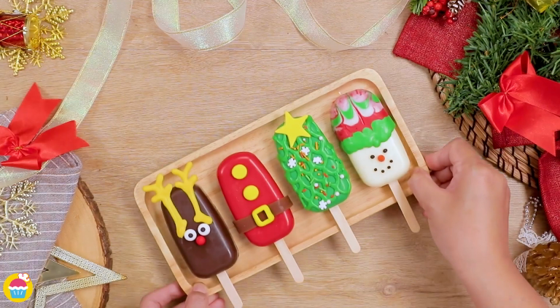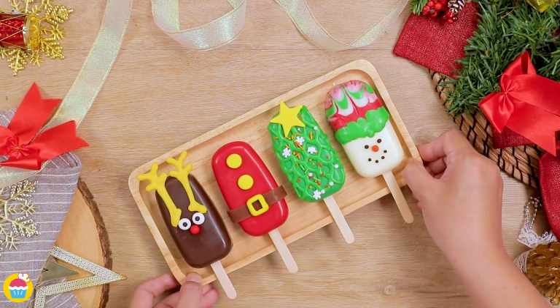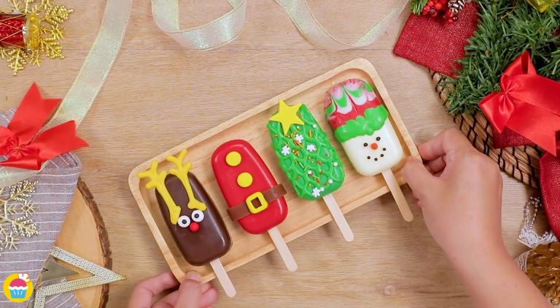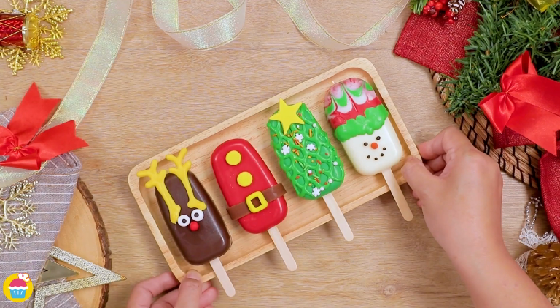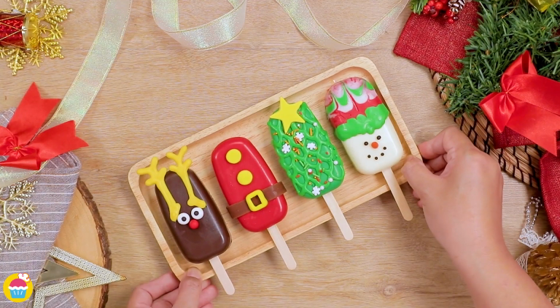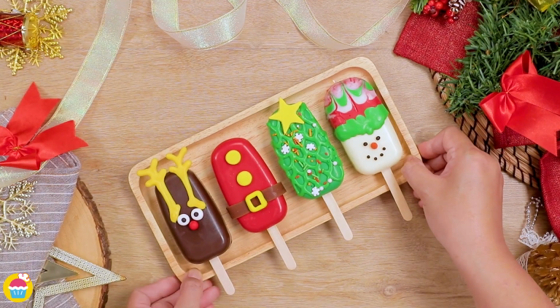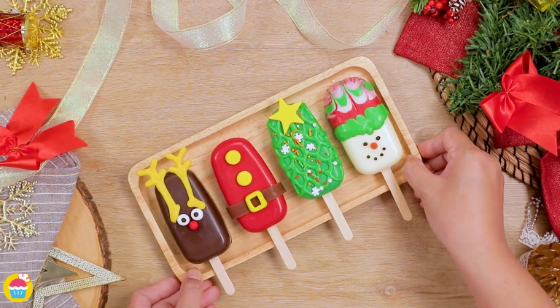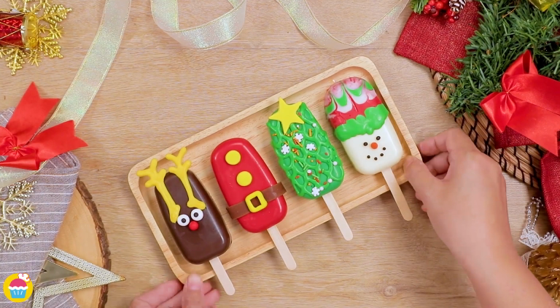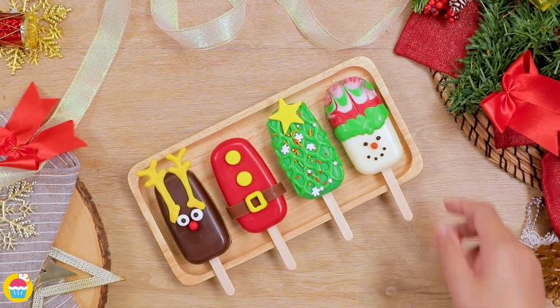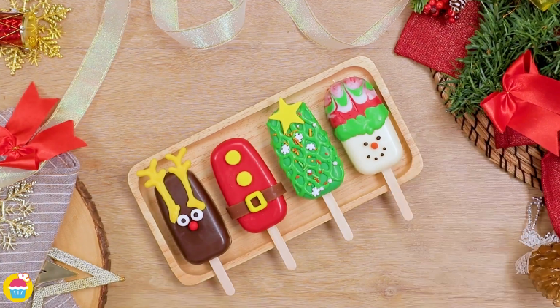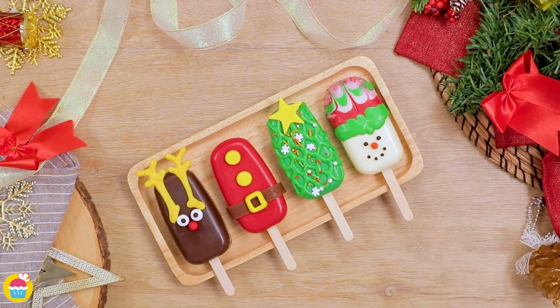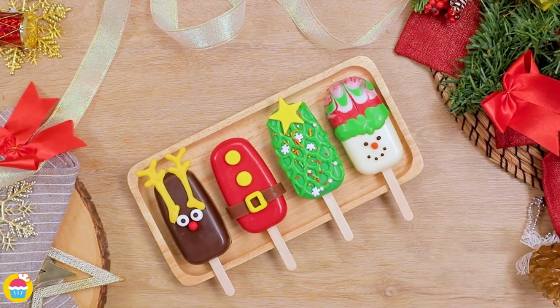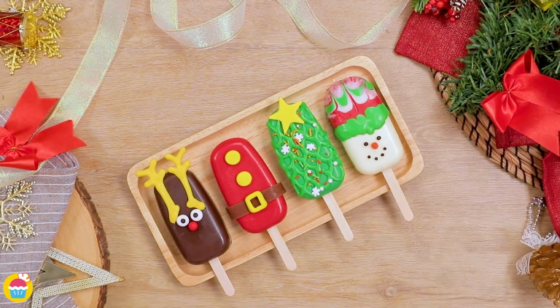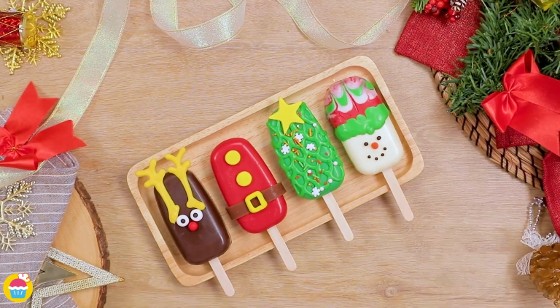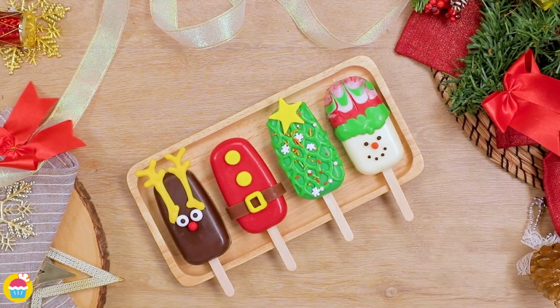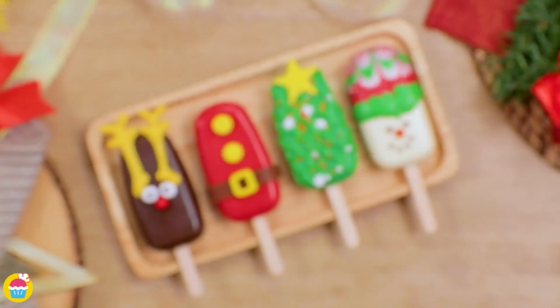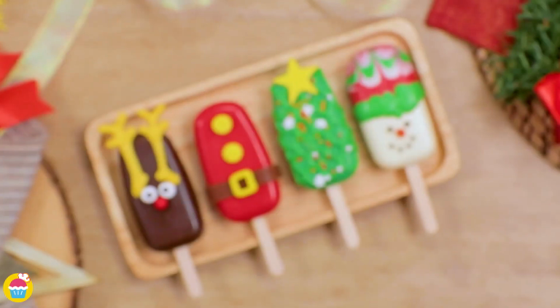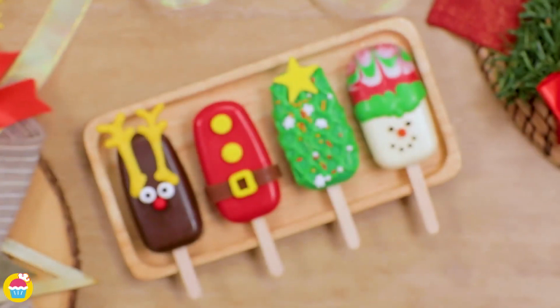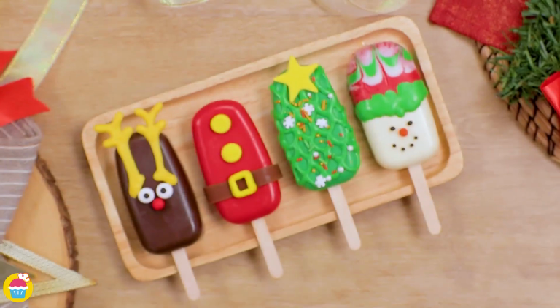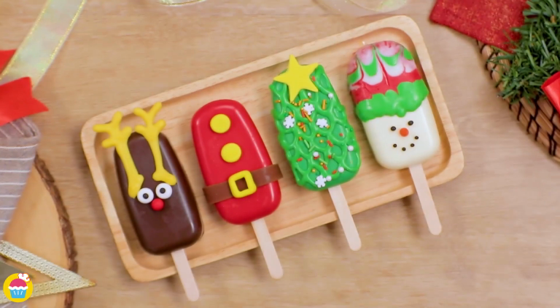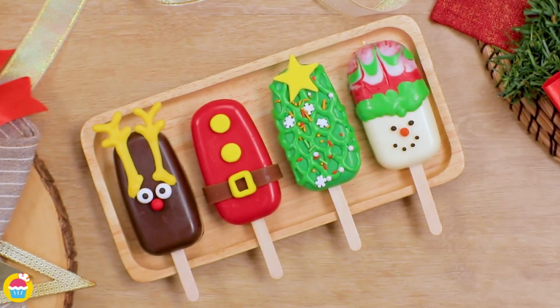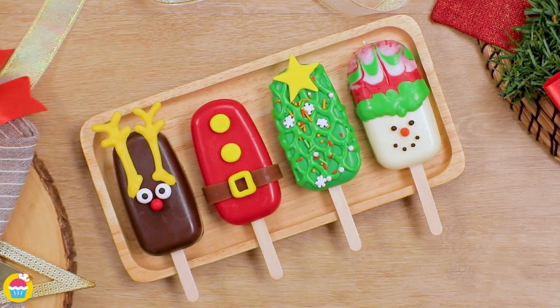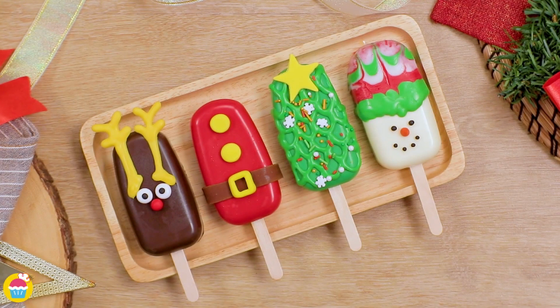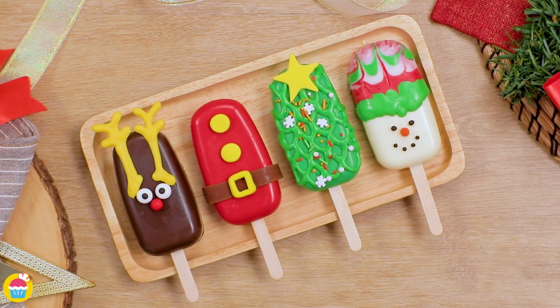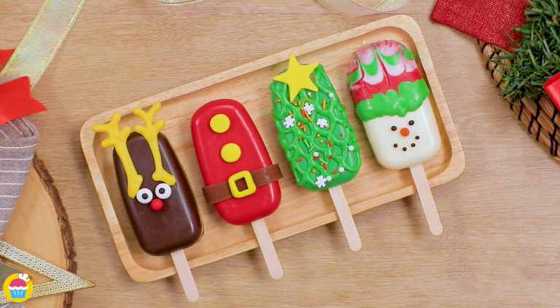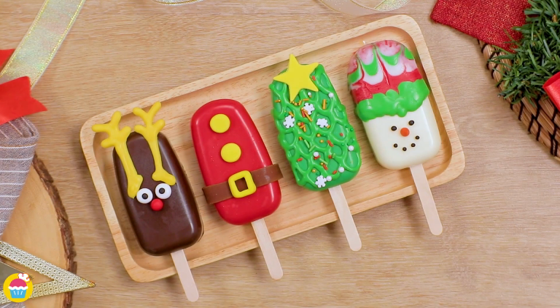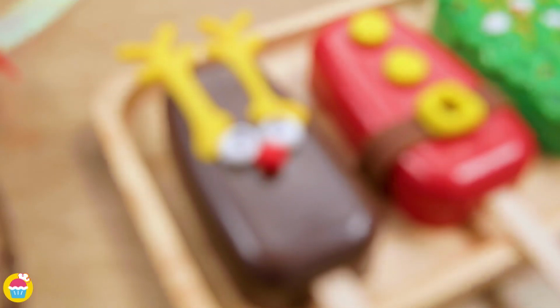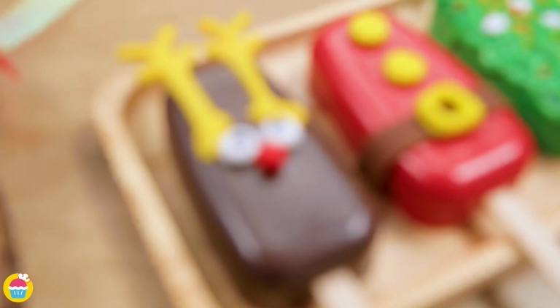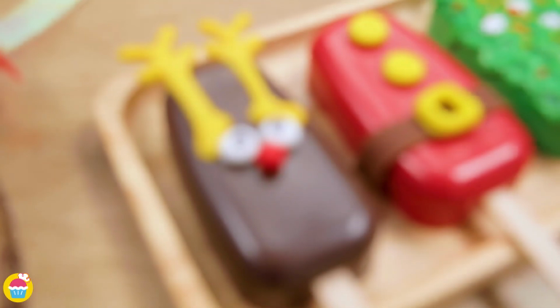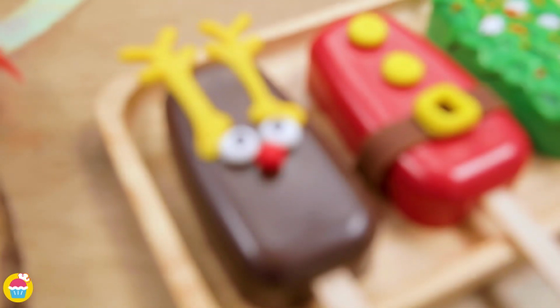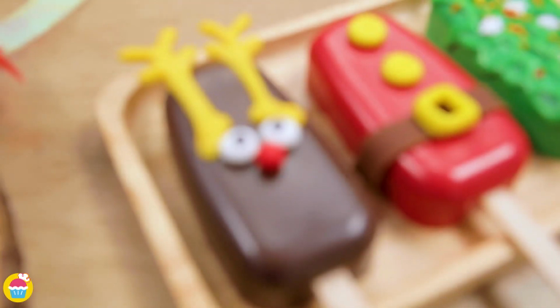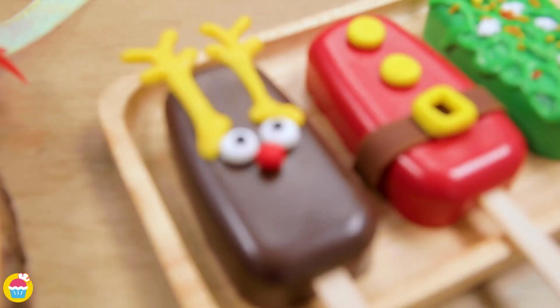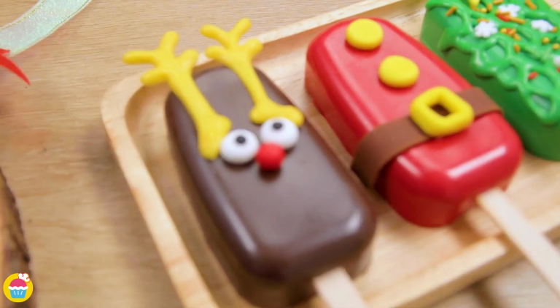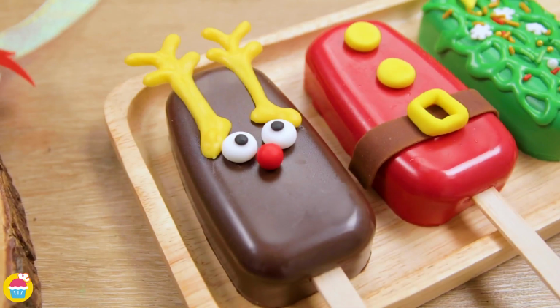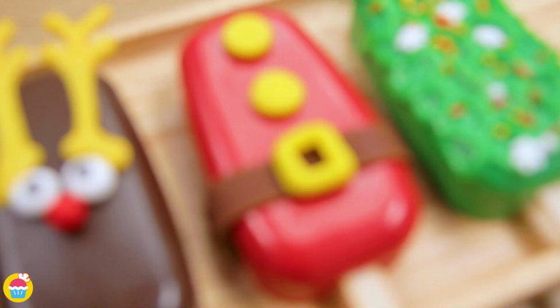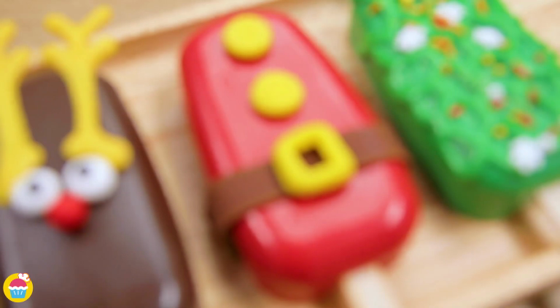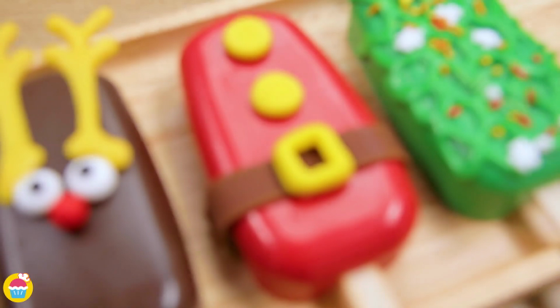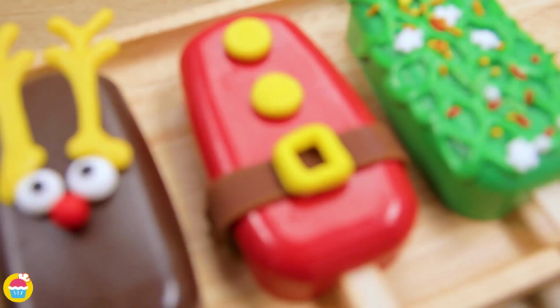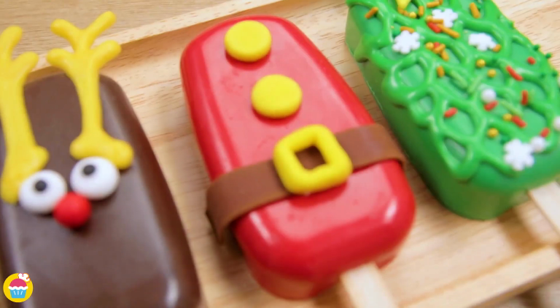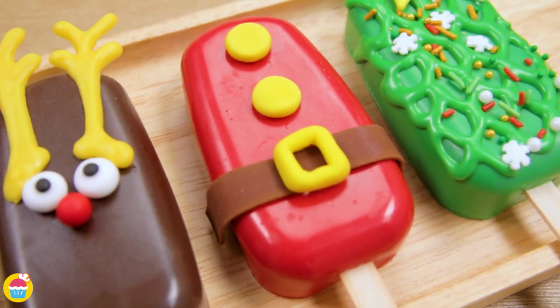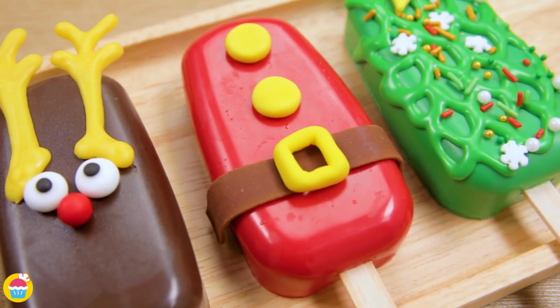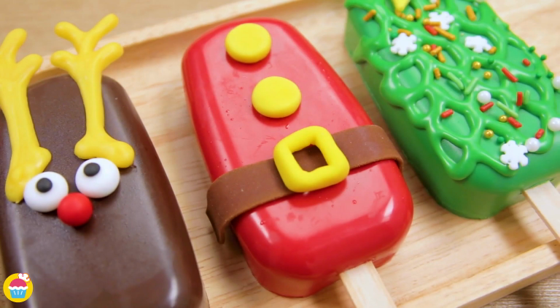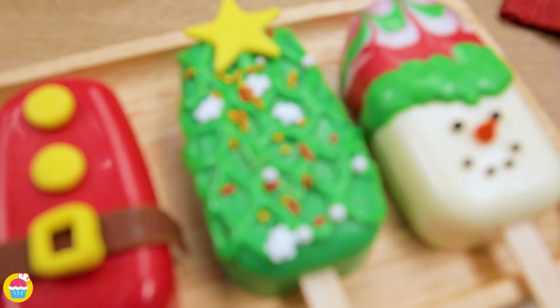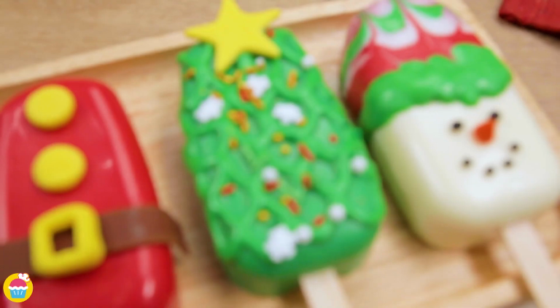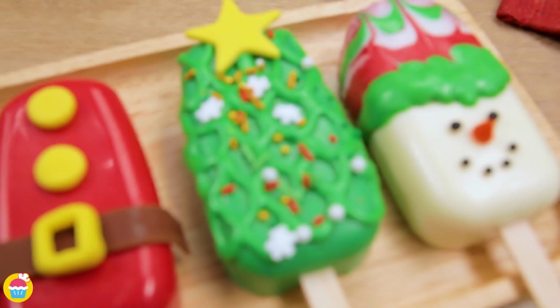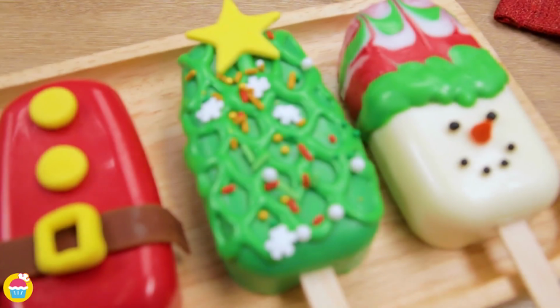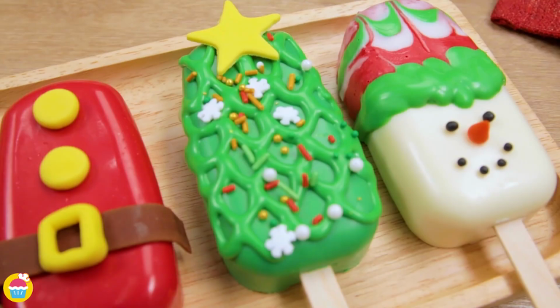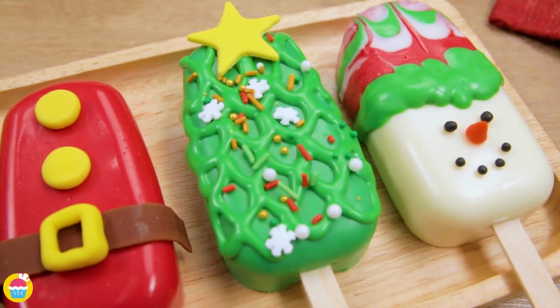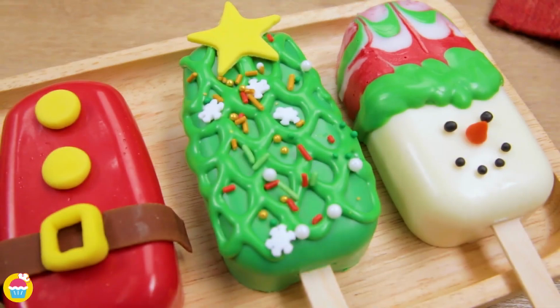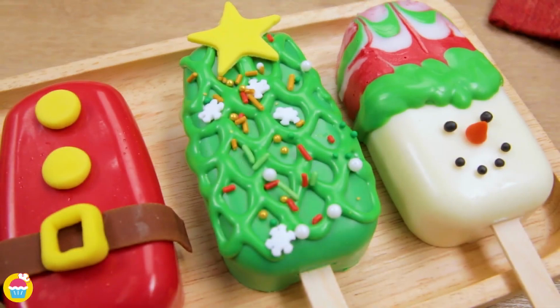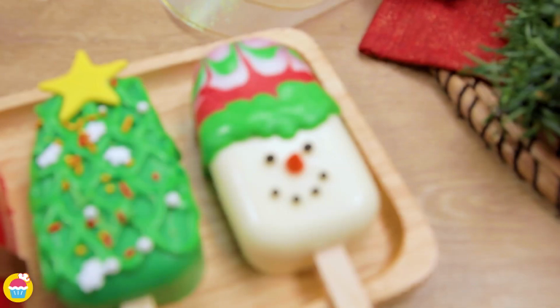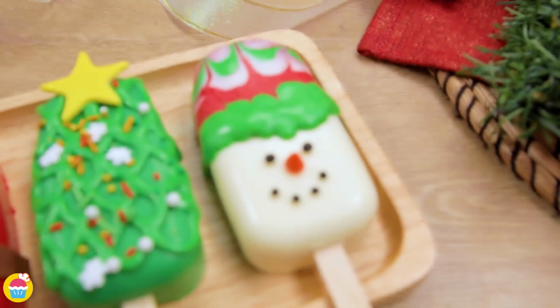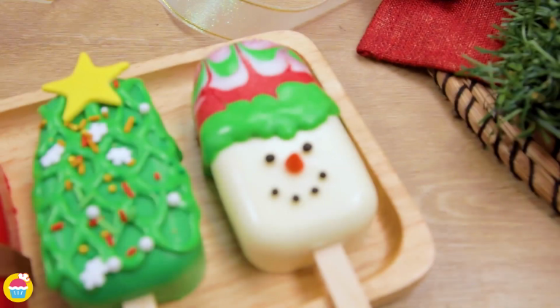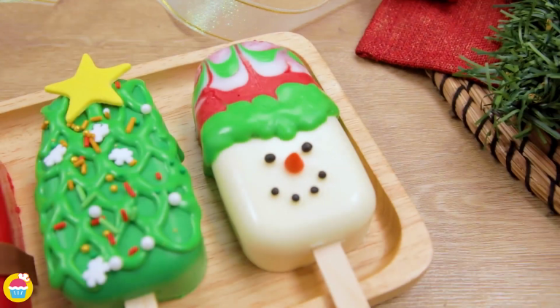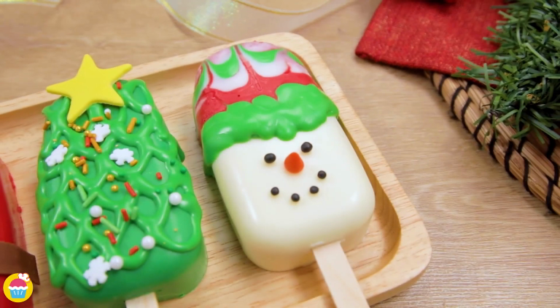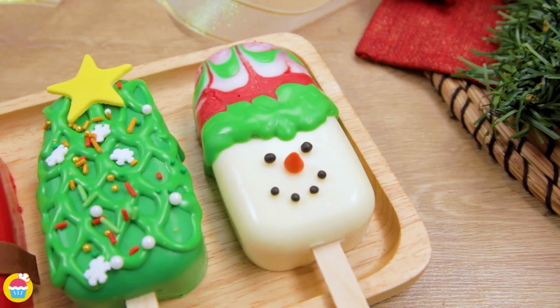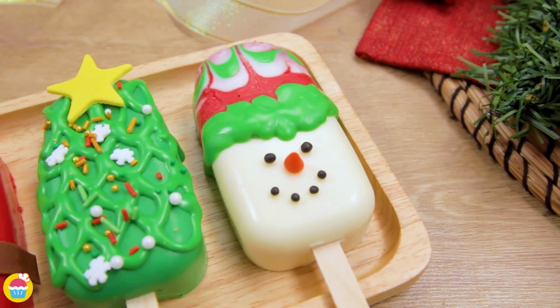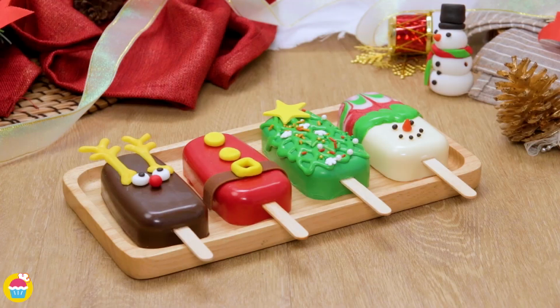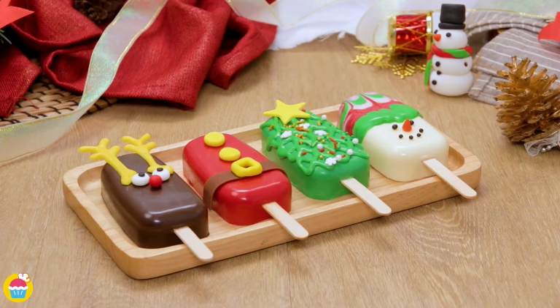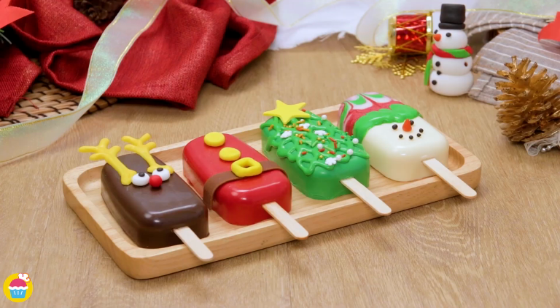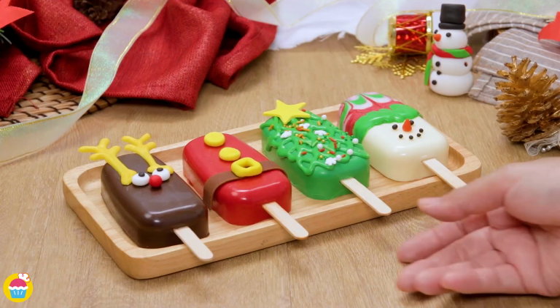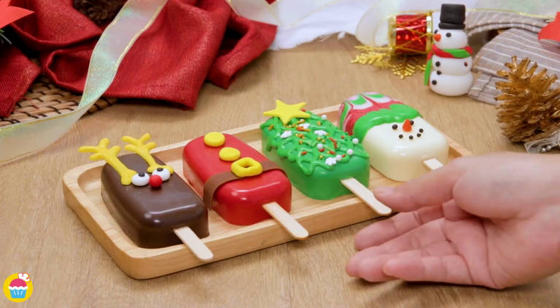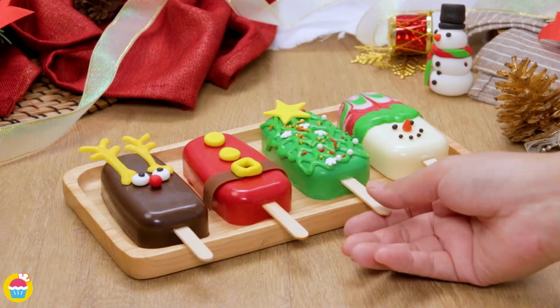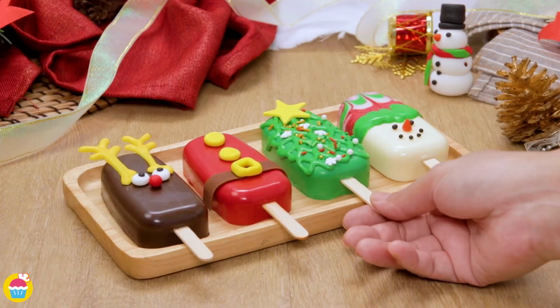And there you have it. Four fantastic Christmas cakesicles. Enjoy. Bye.